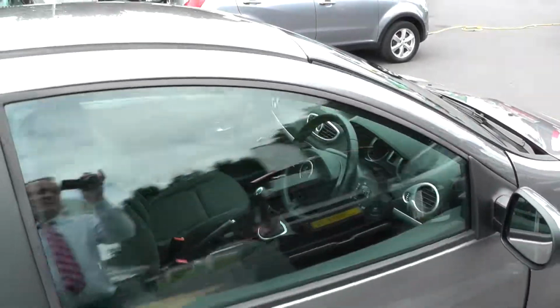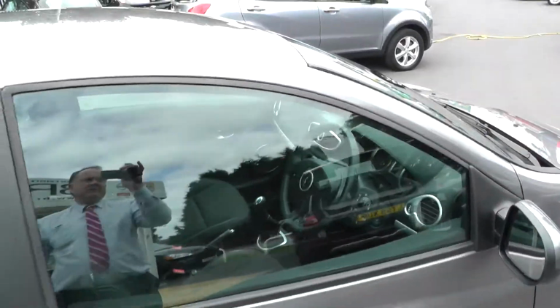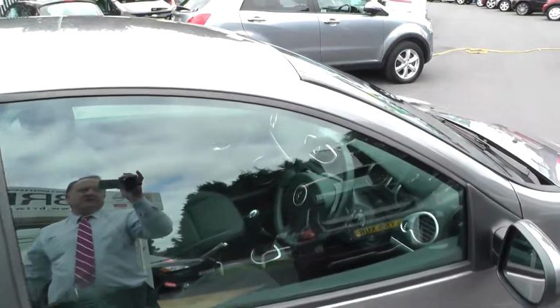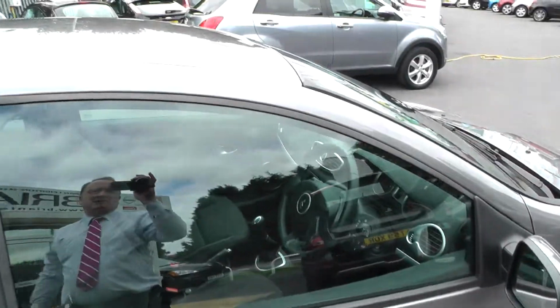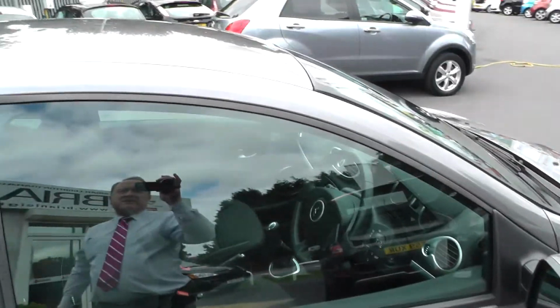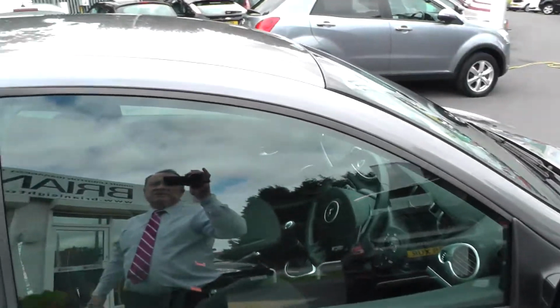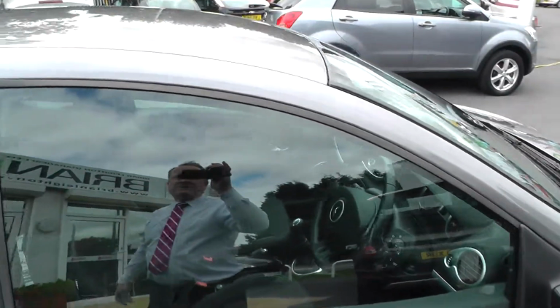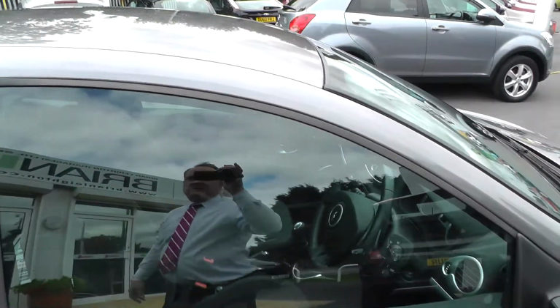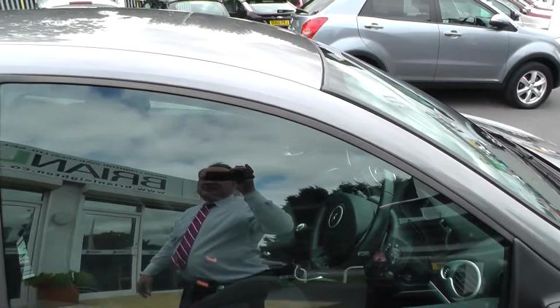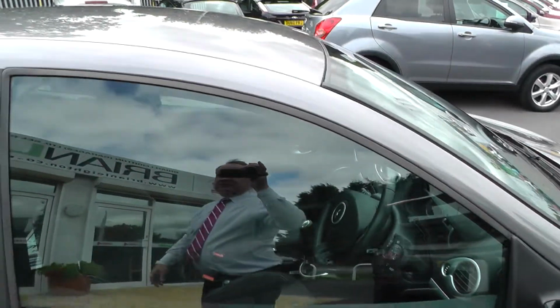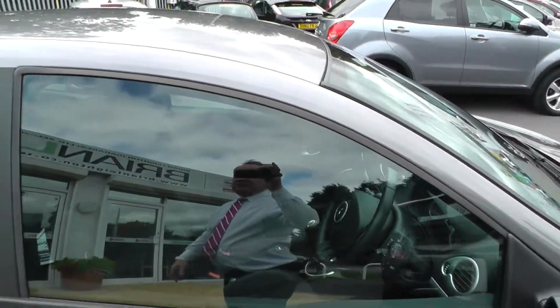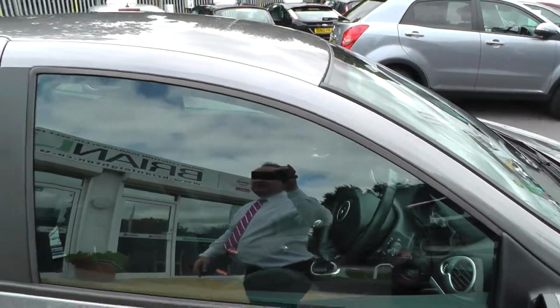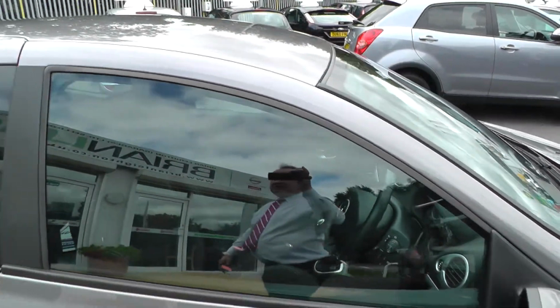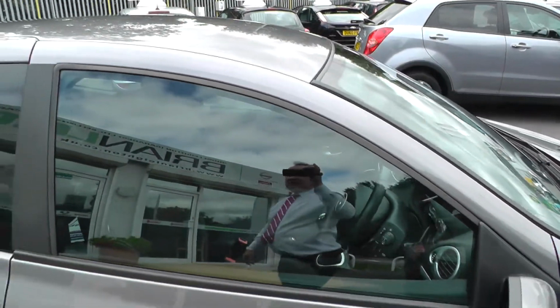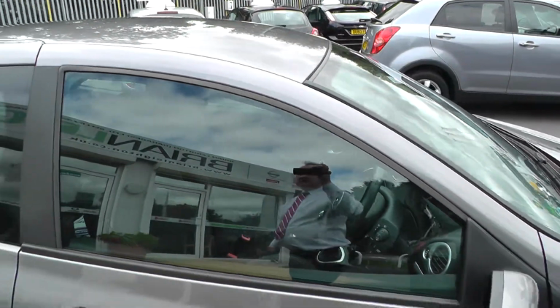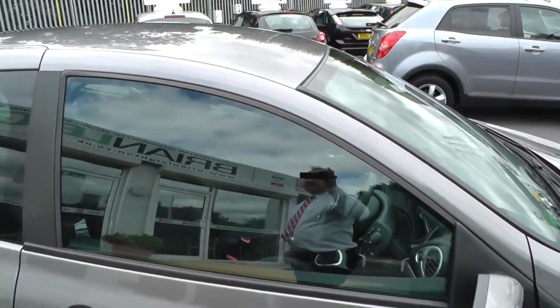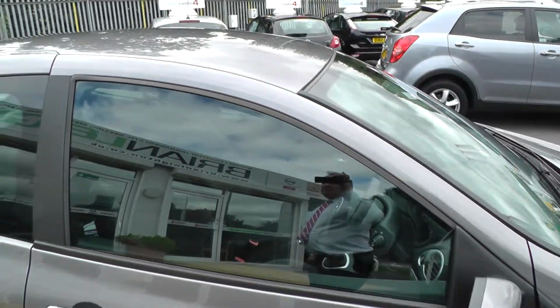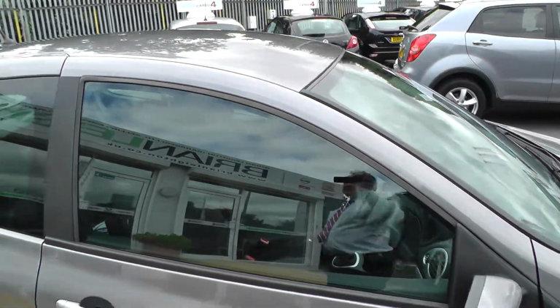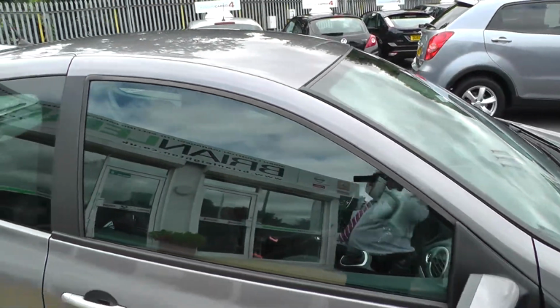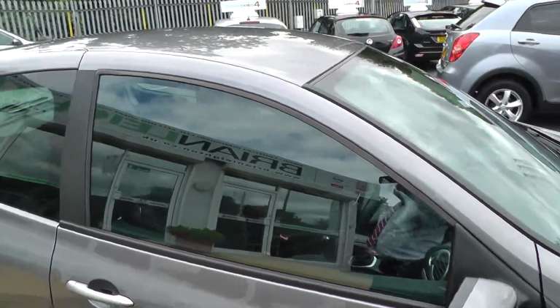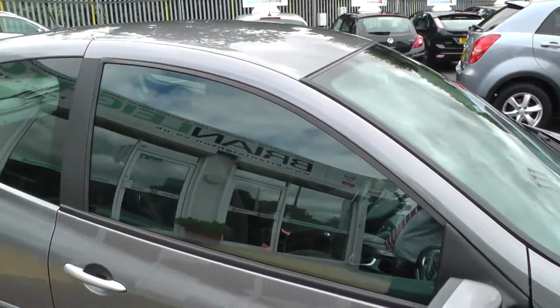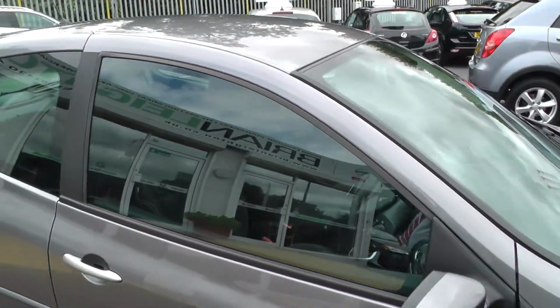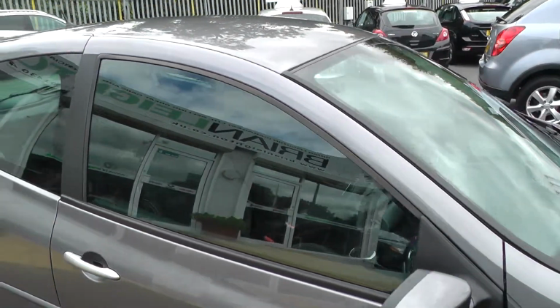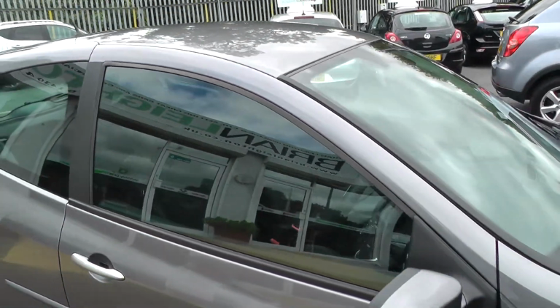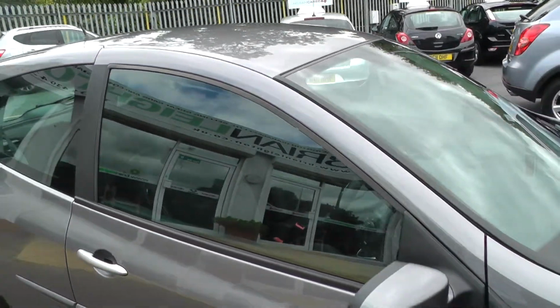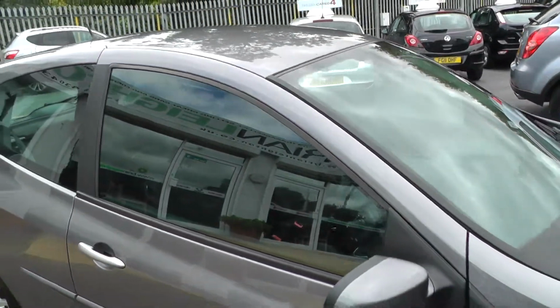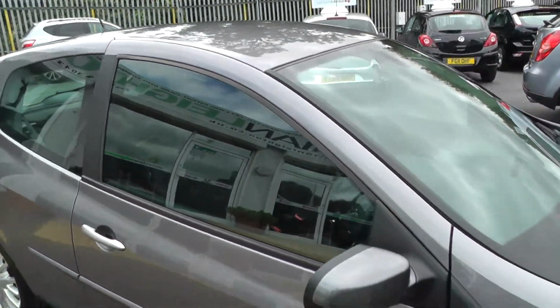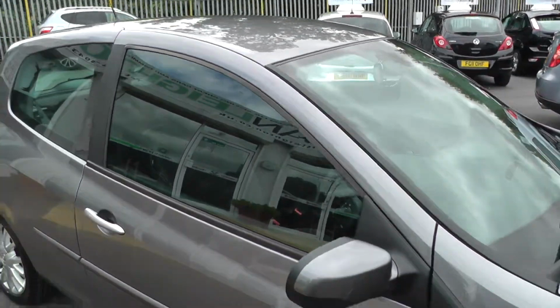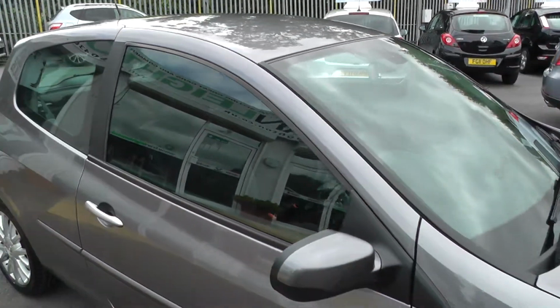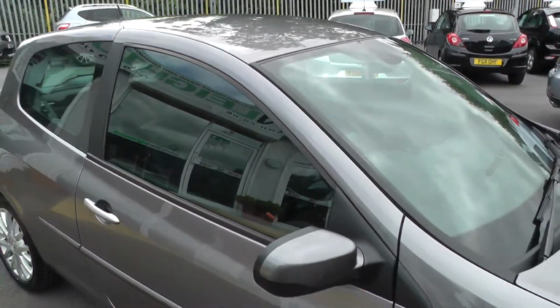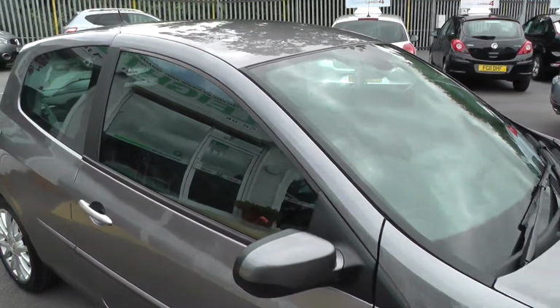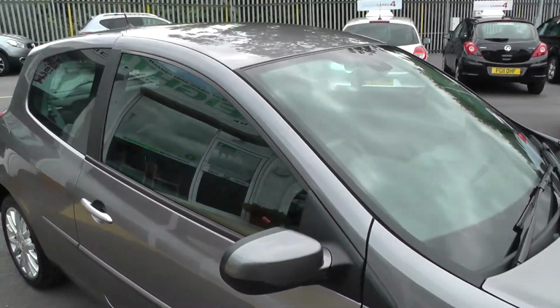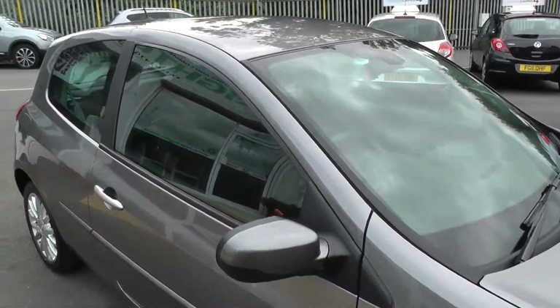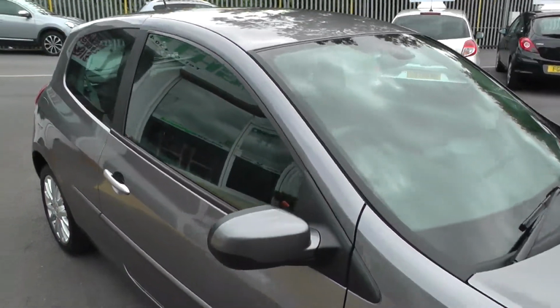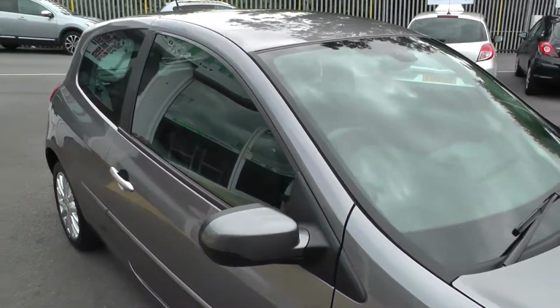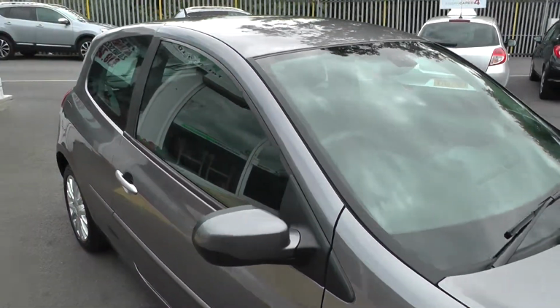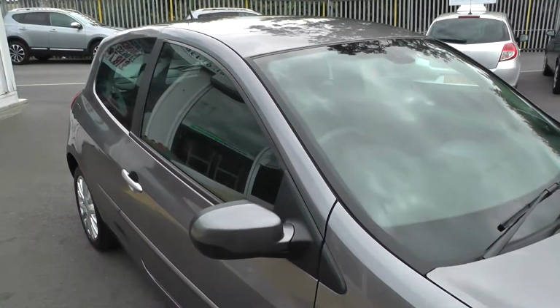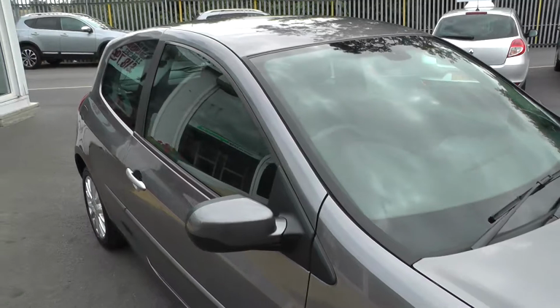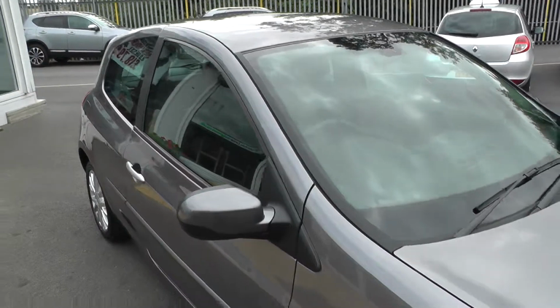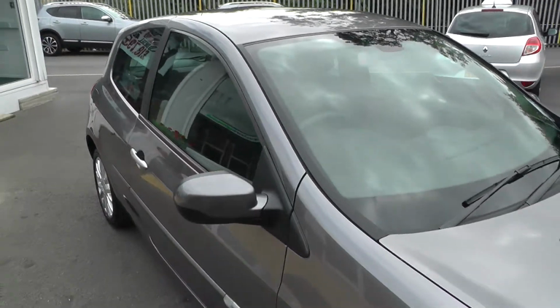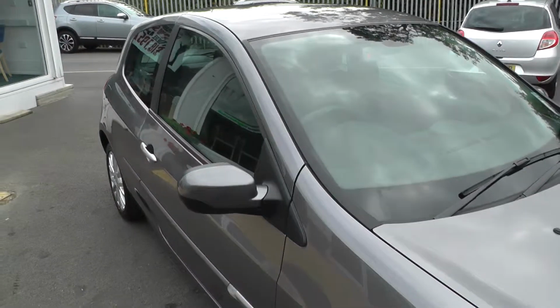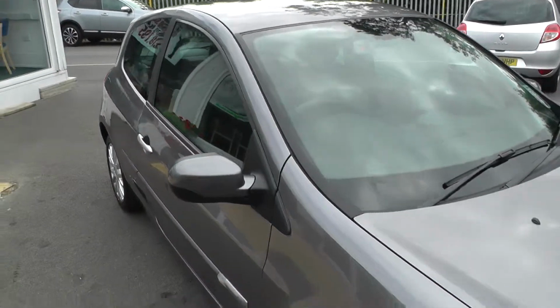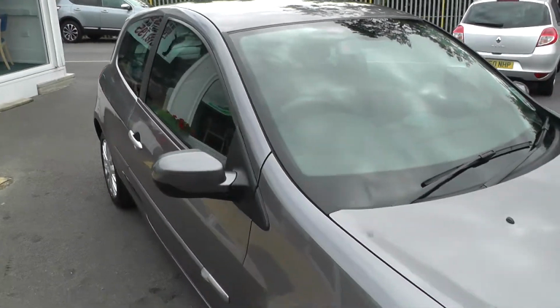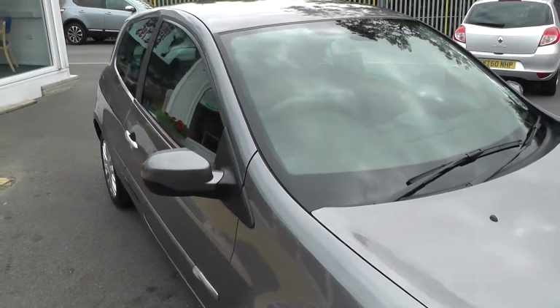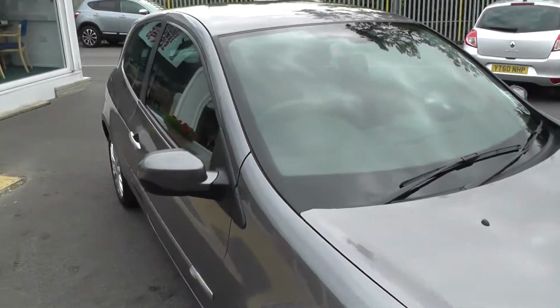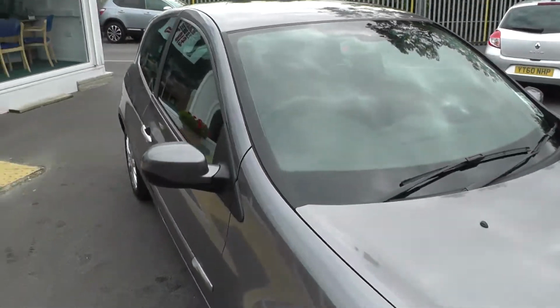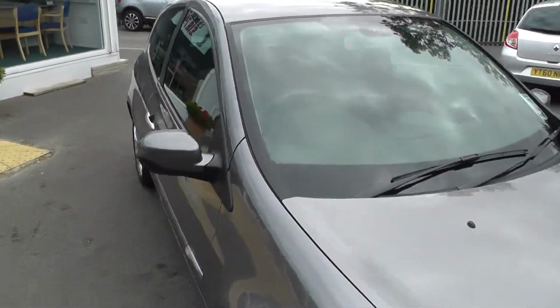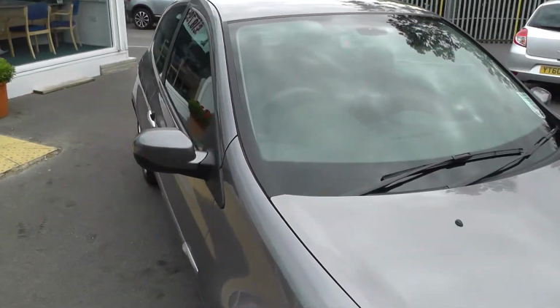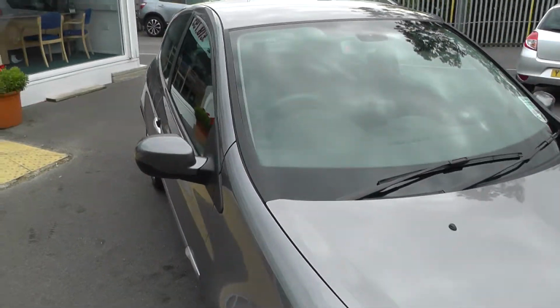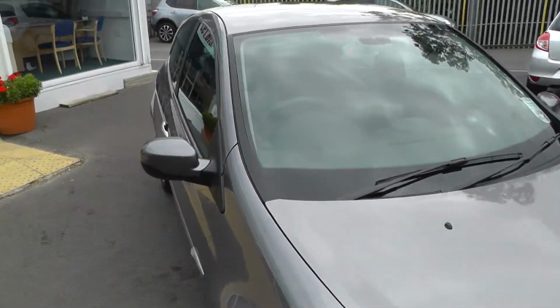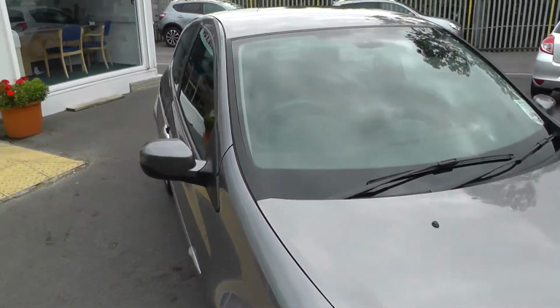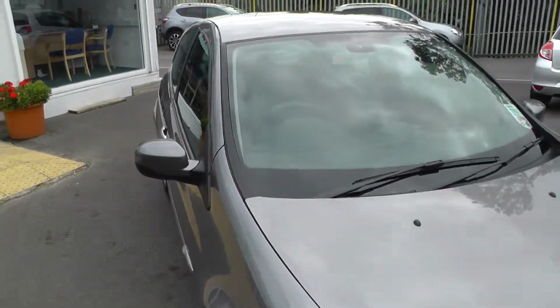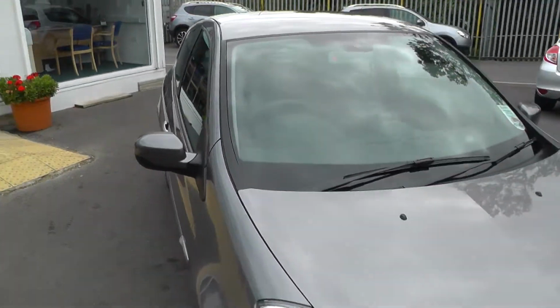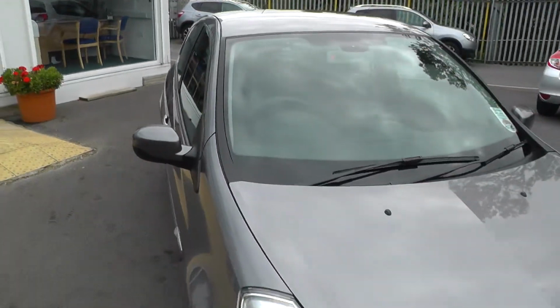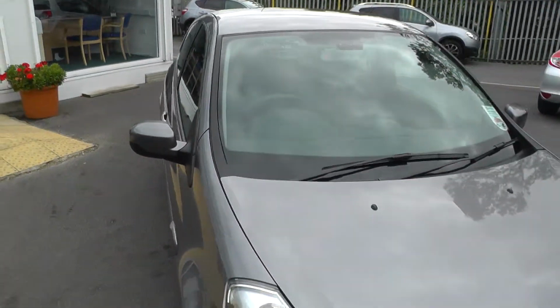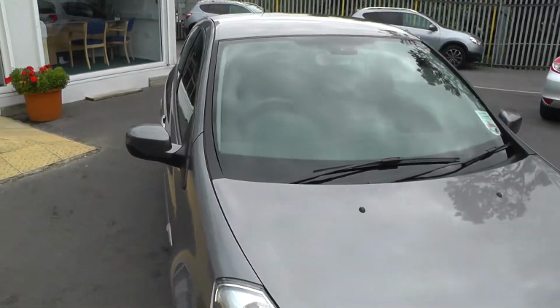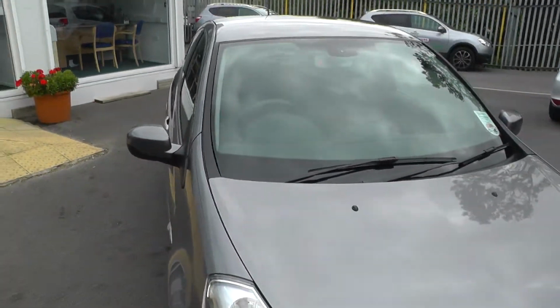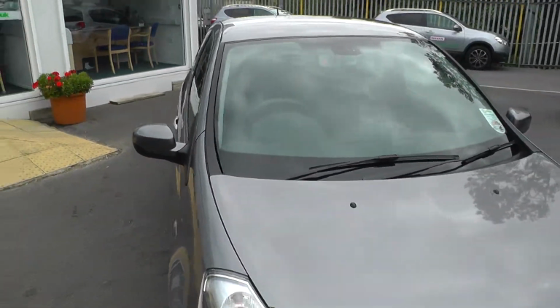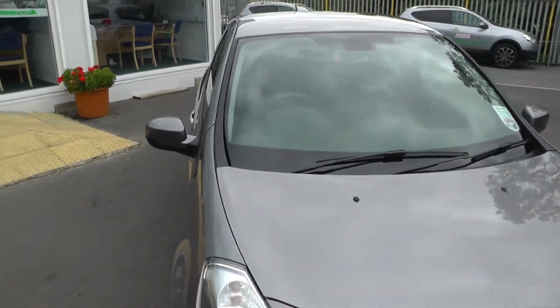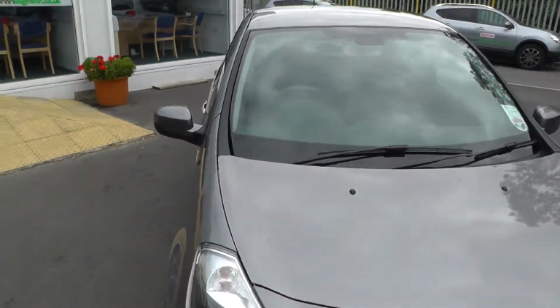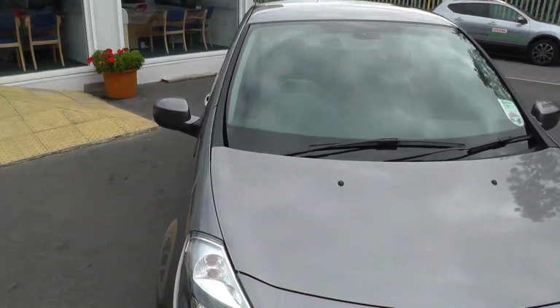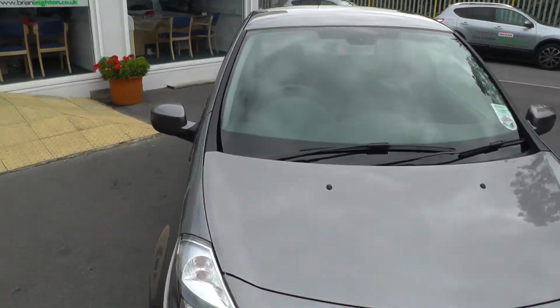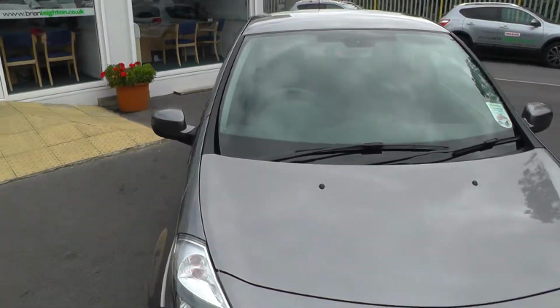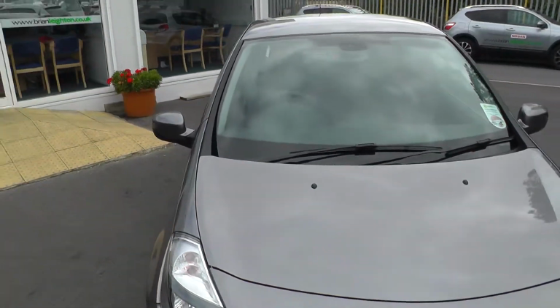This car is available to reserve online at www.brianleight.co.uk. If you choose to reserve this car online, you'll receive a £100 discount.